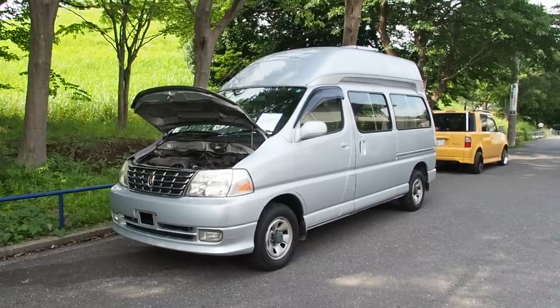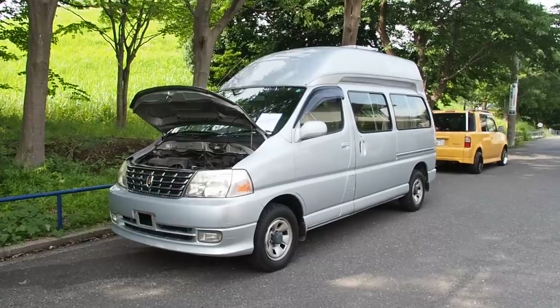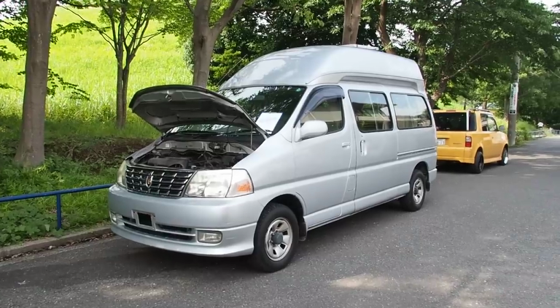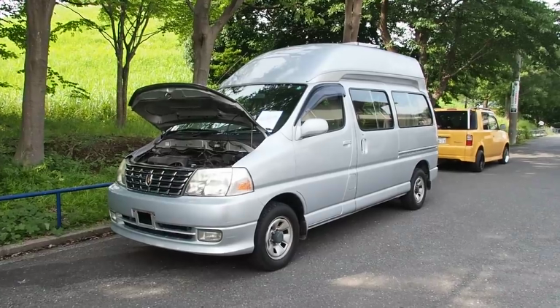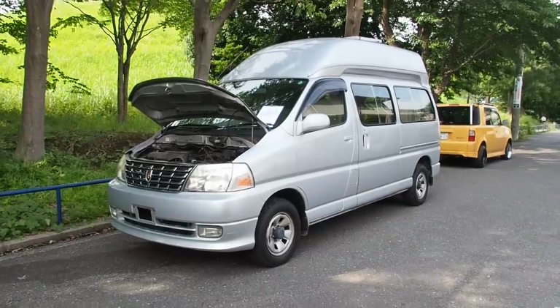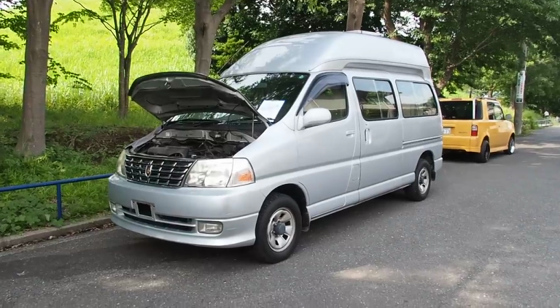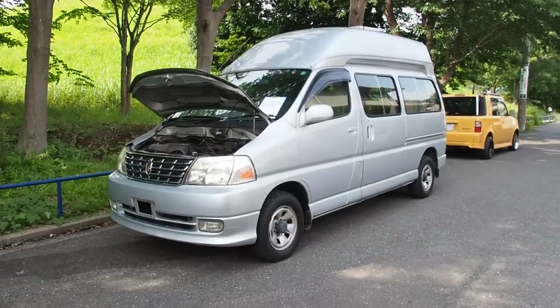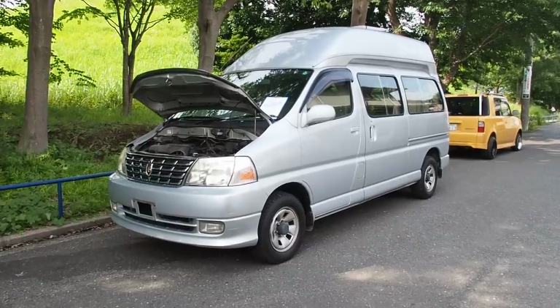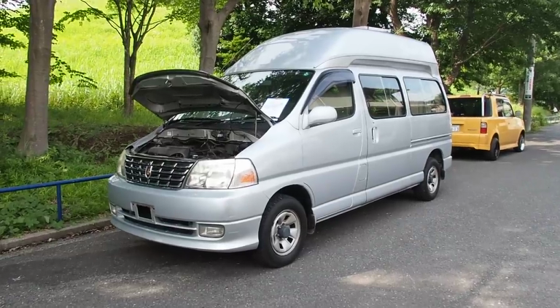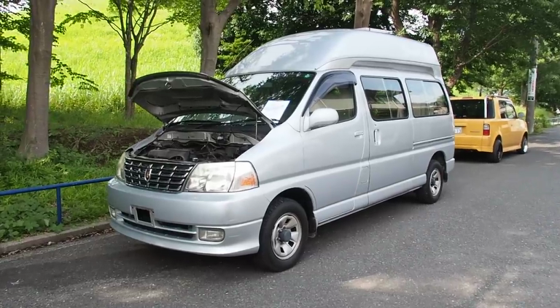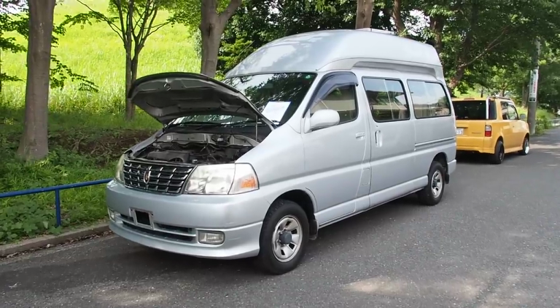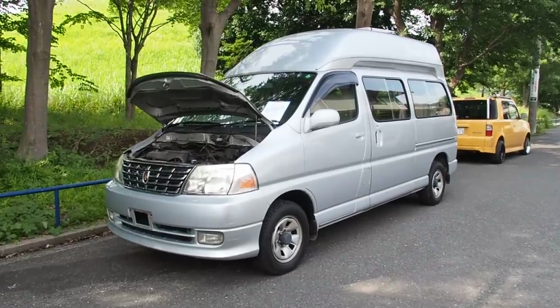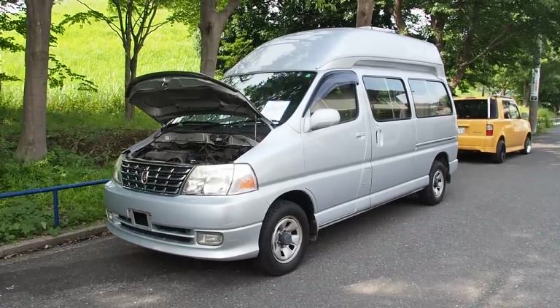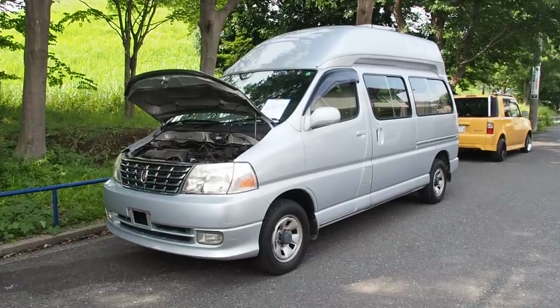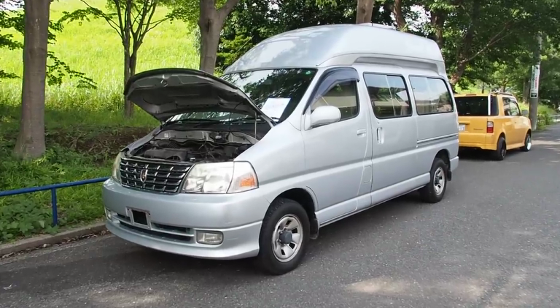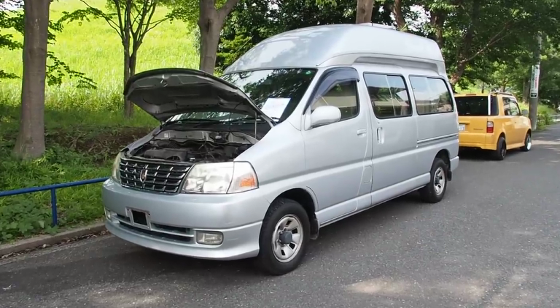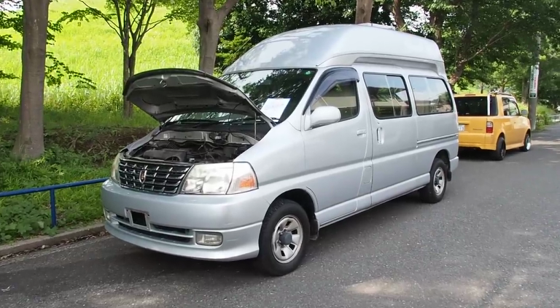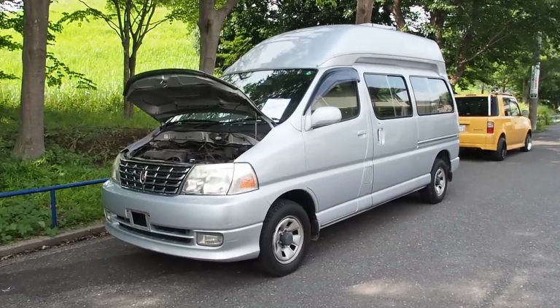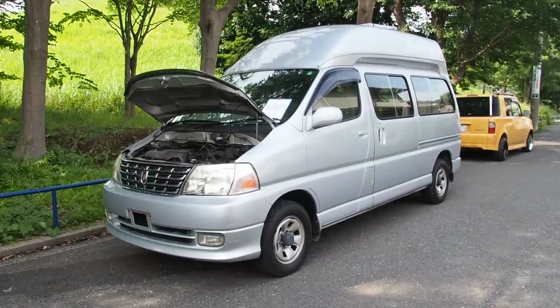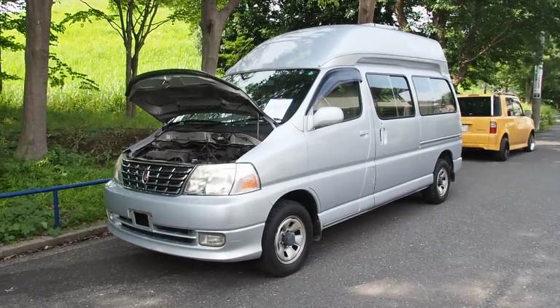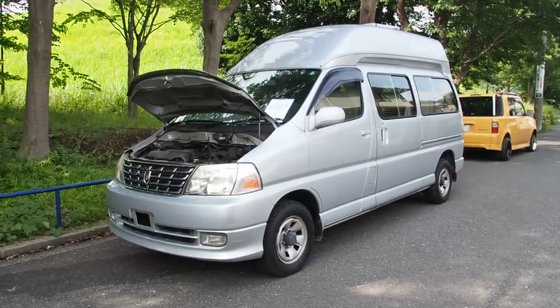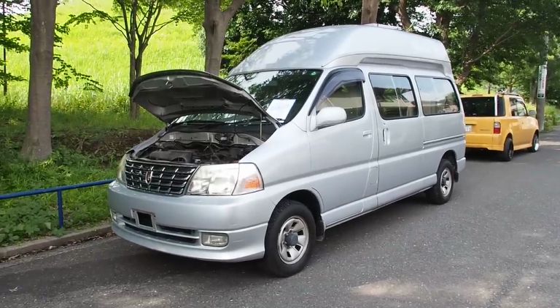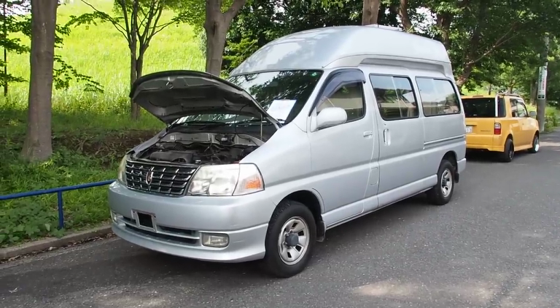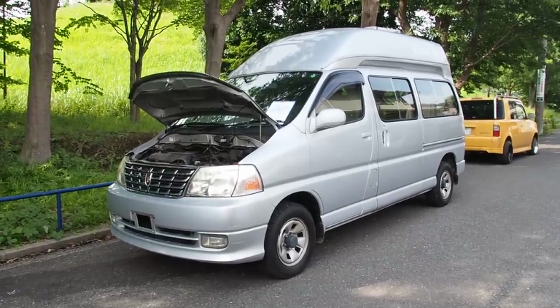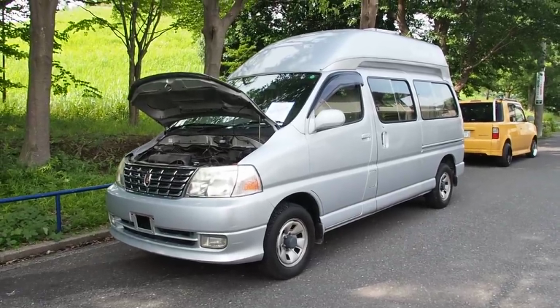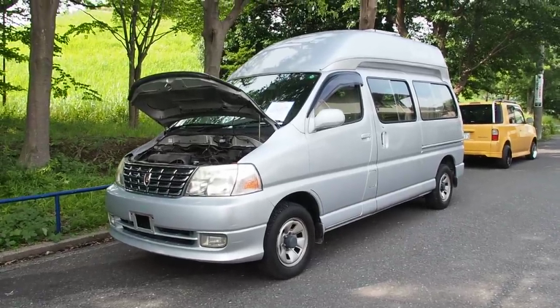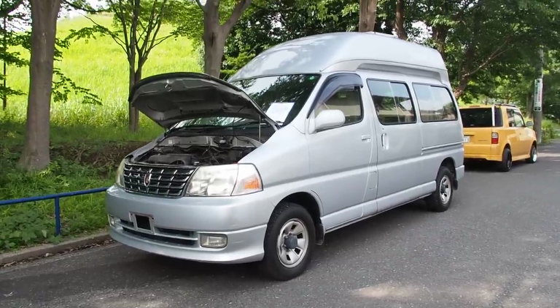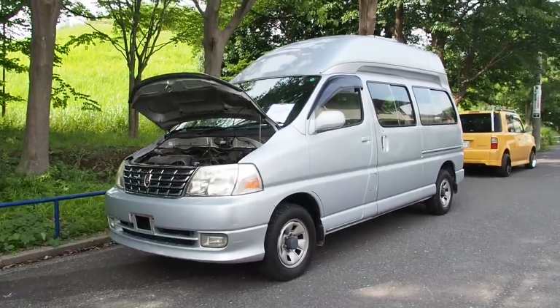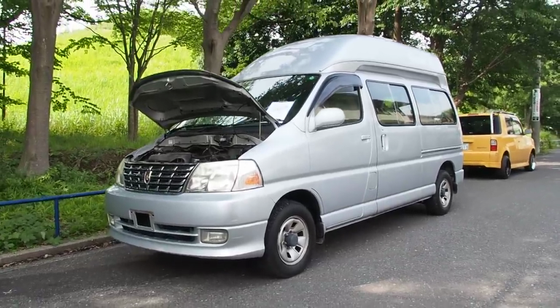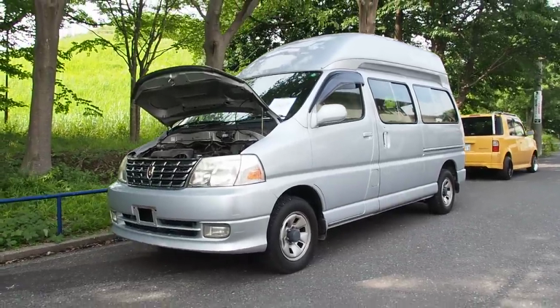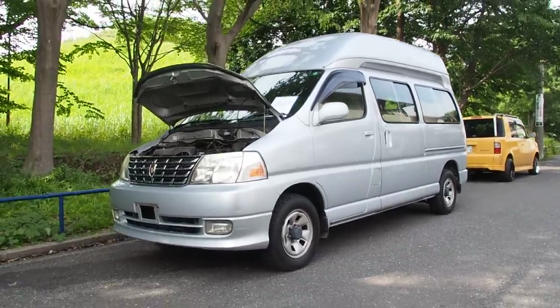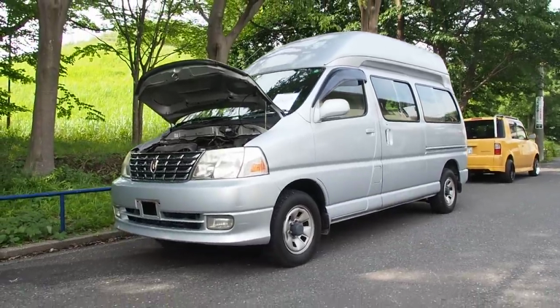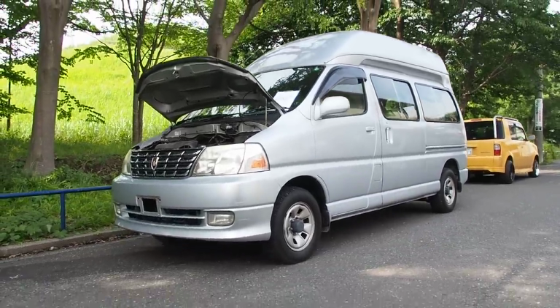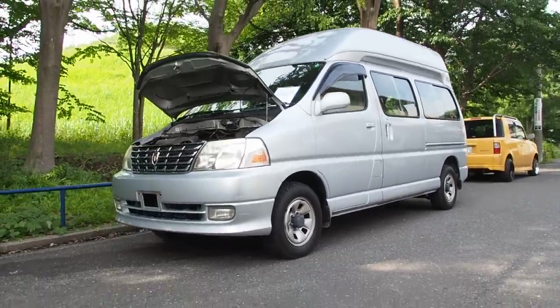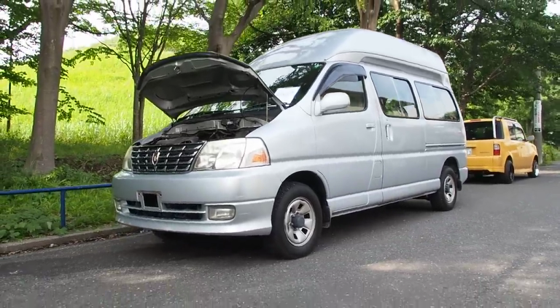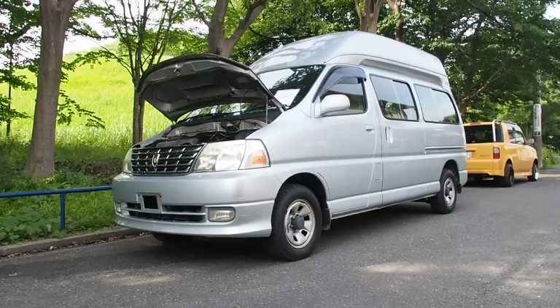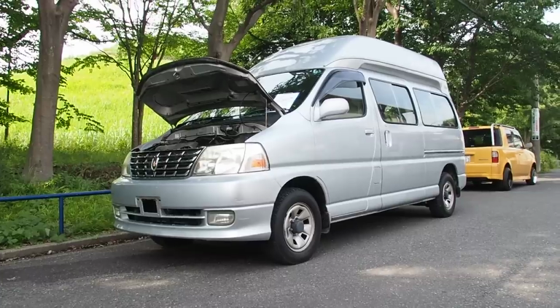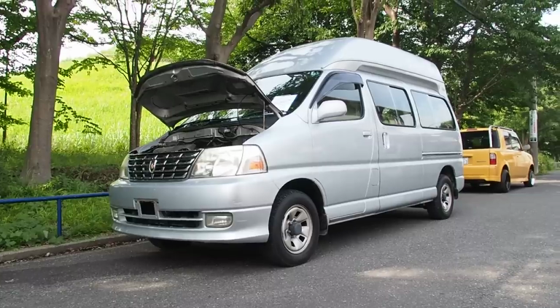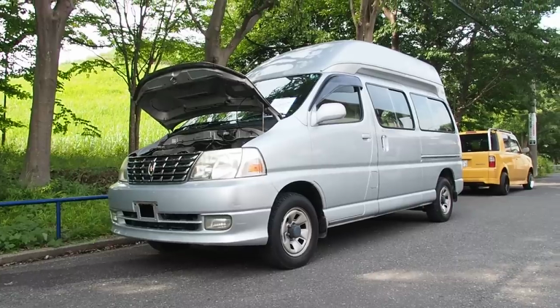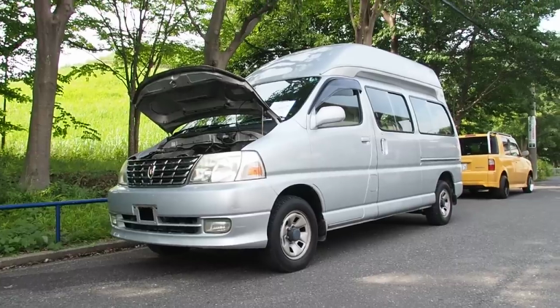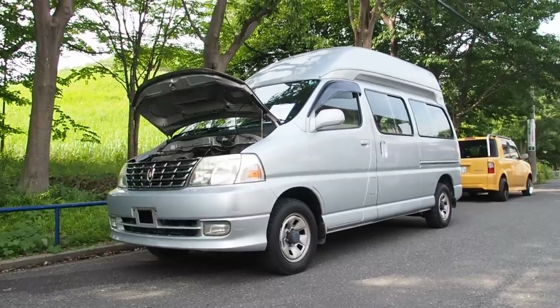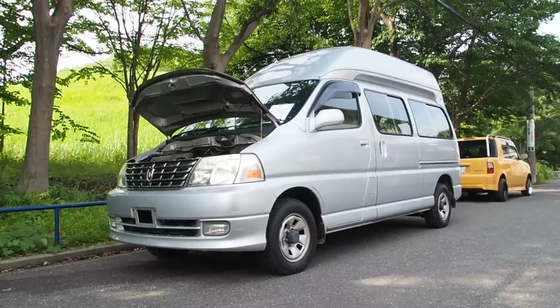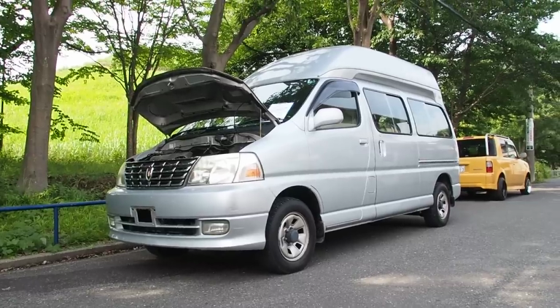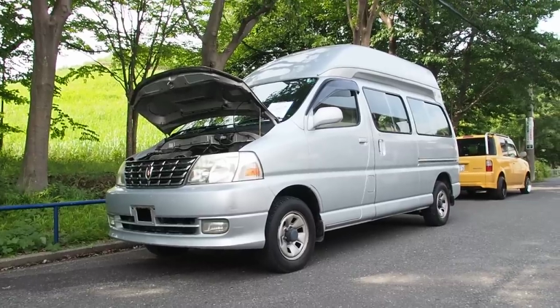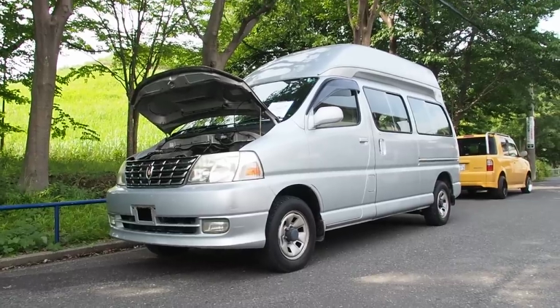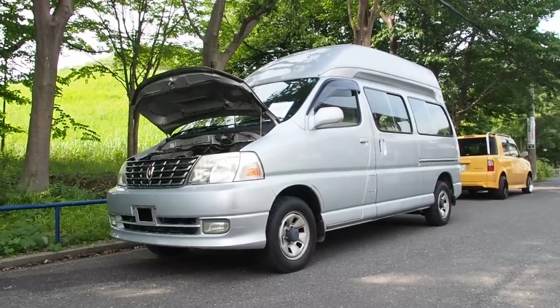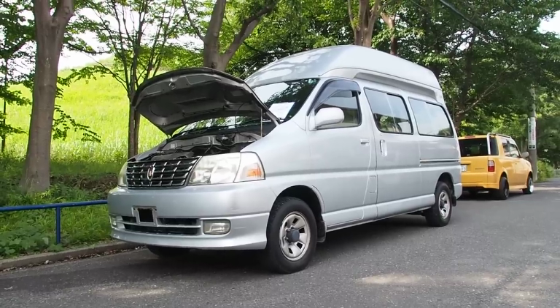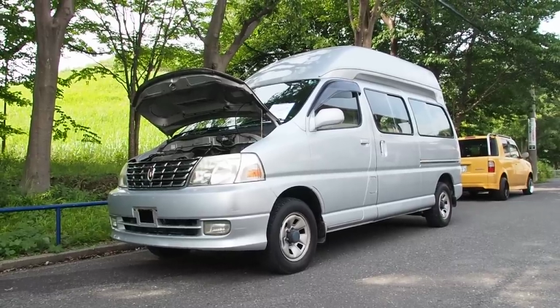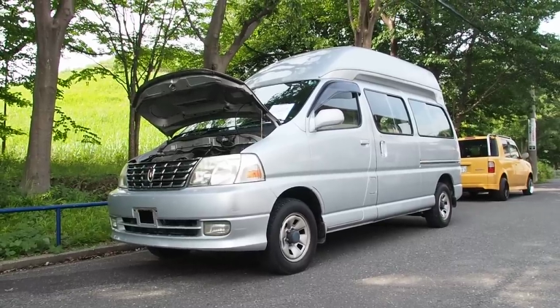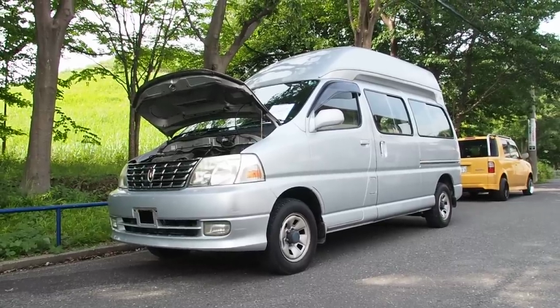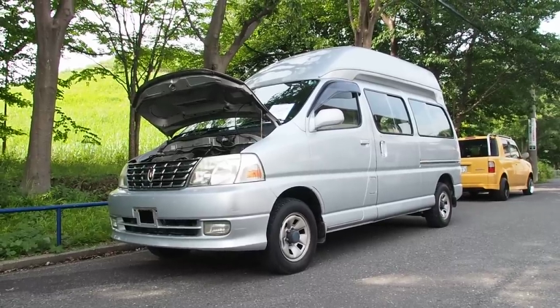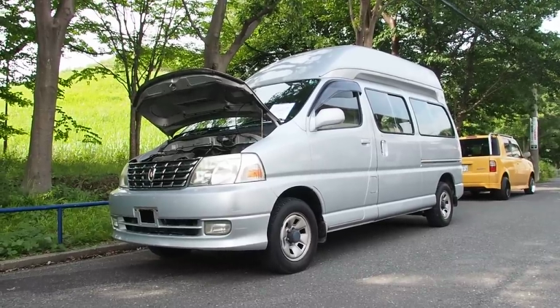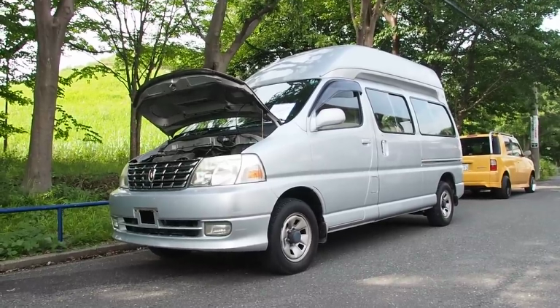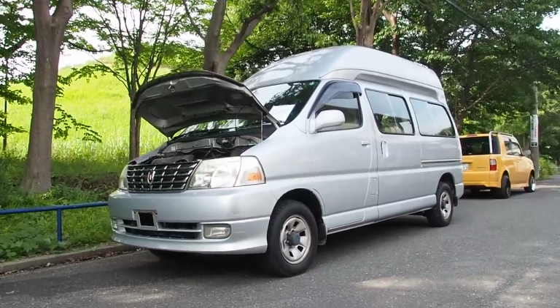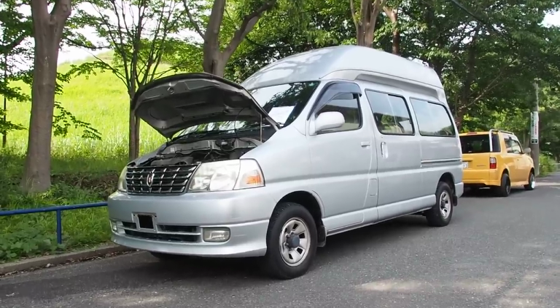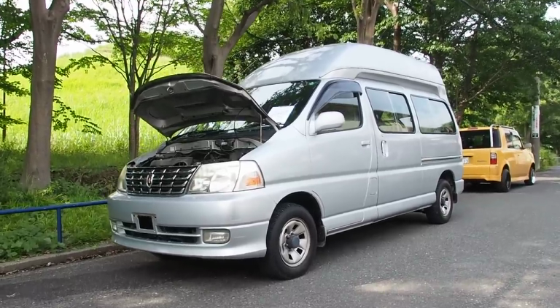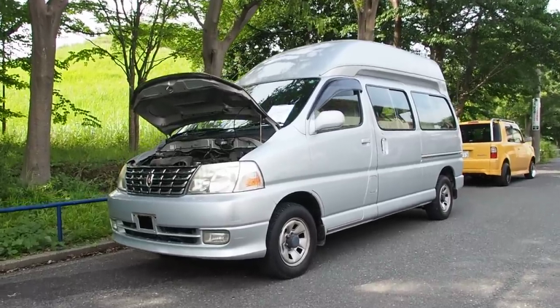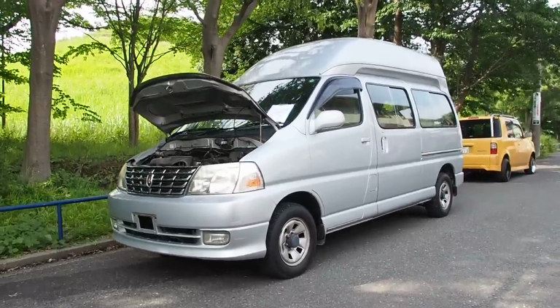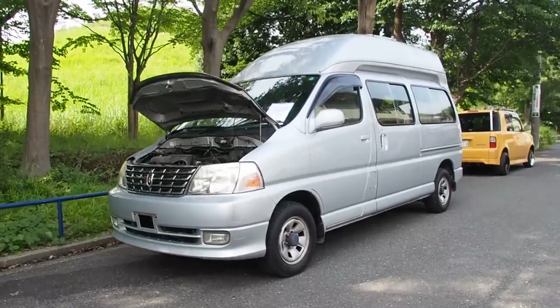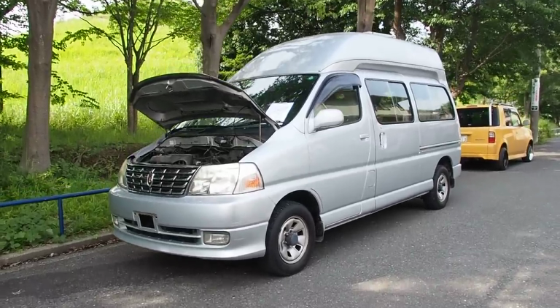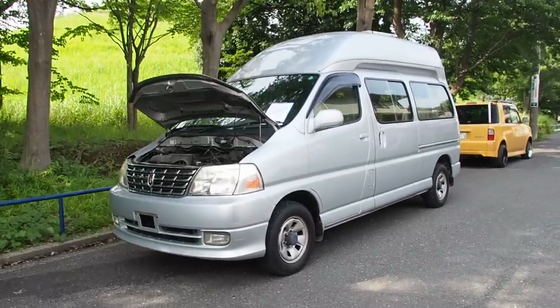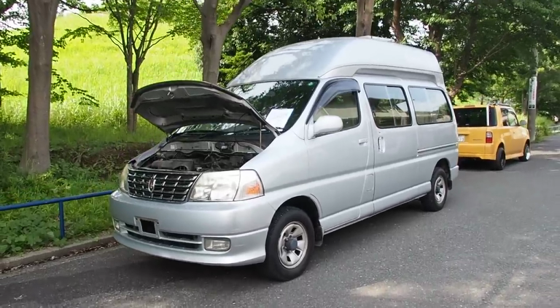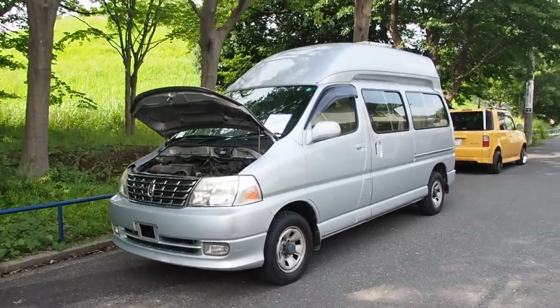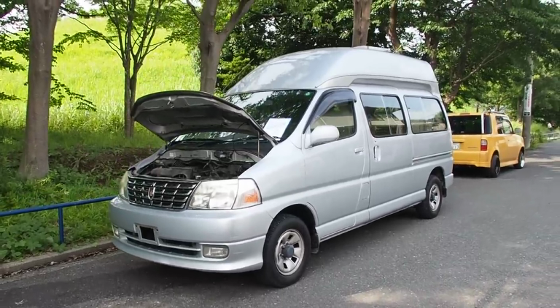Hey there, it's Derek from Pacific Coast Auto here. We're looking at a car we bought from auction. This one we're going to be shipping over to Canada through New Westminster.